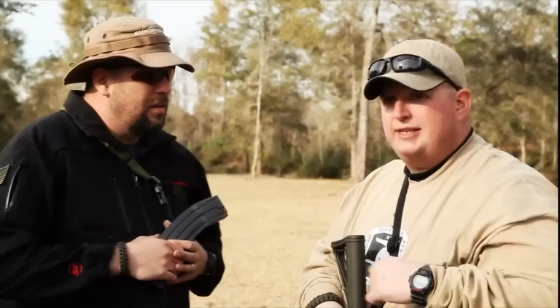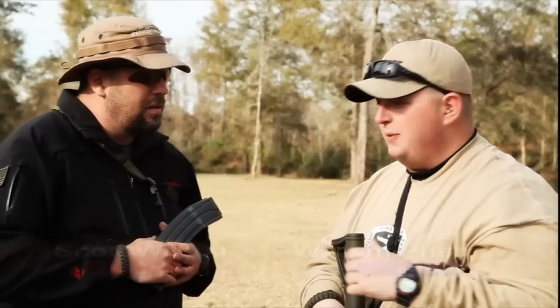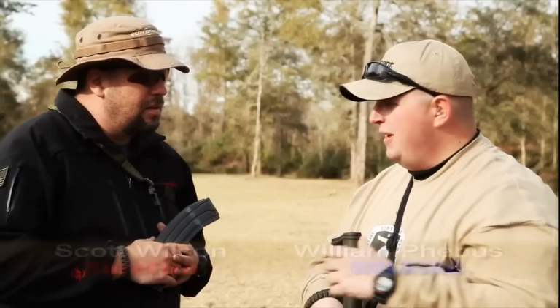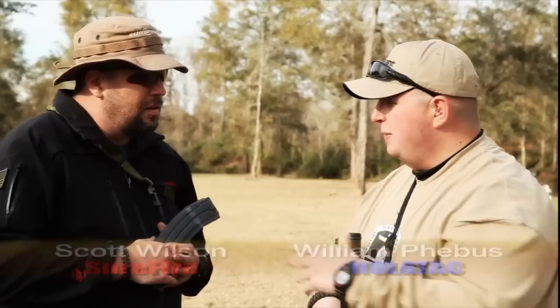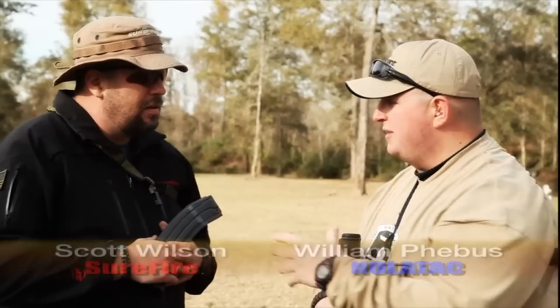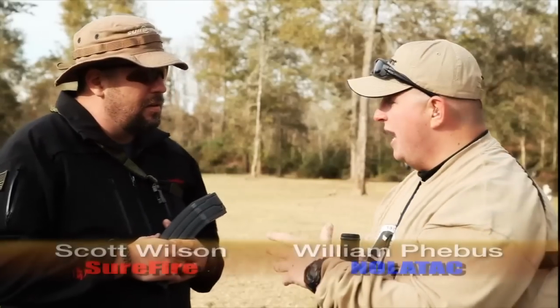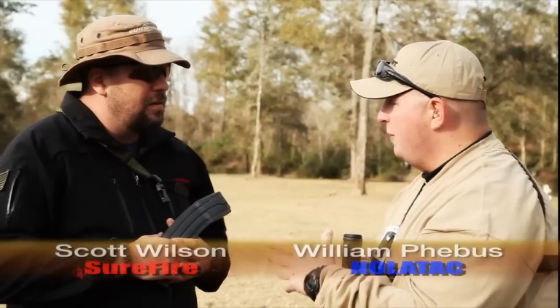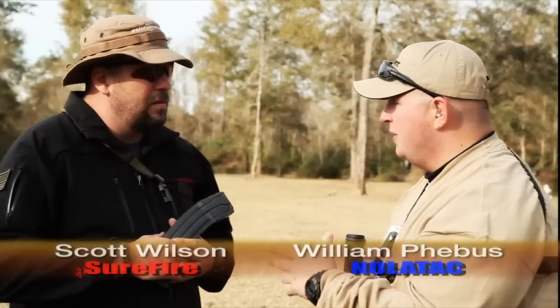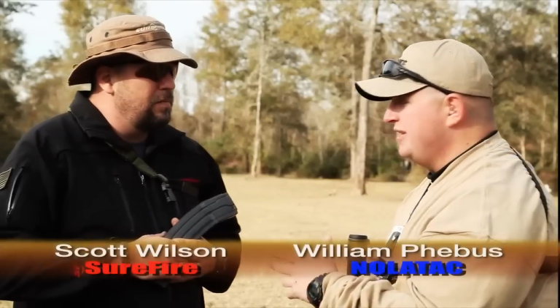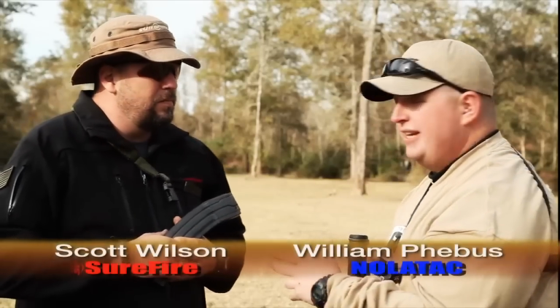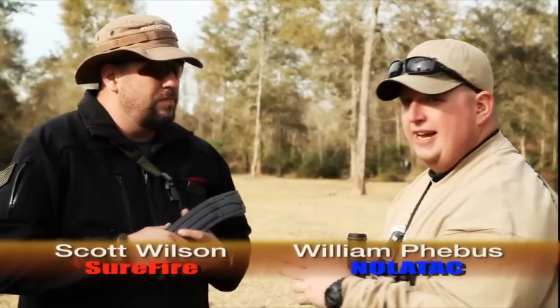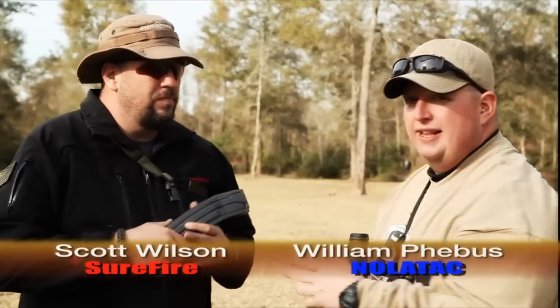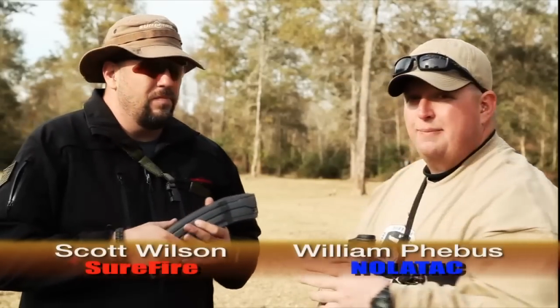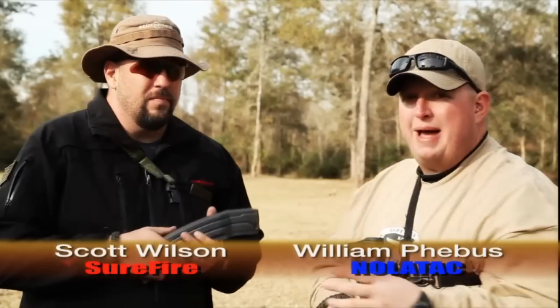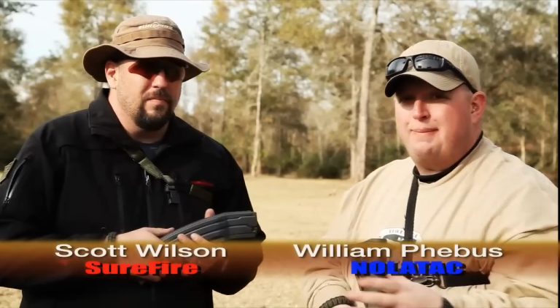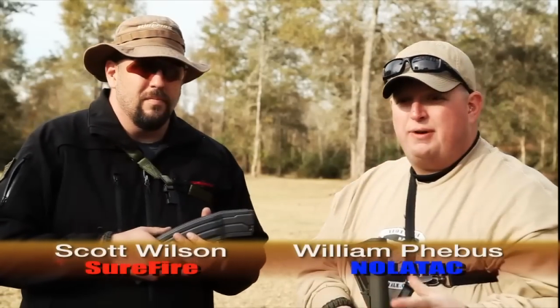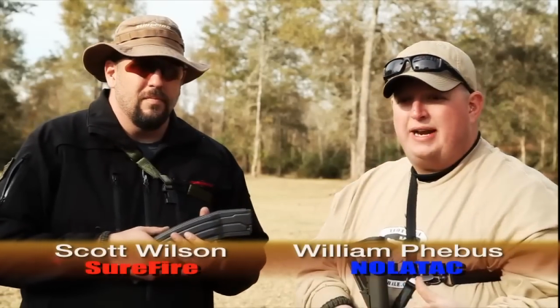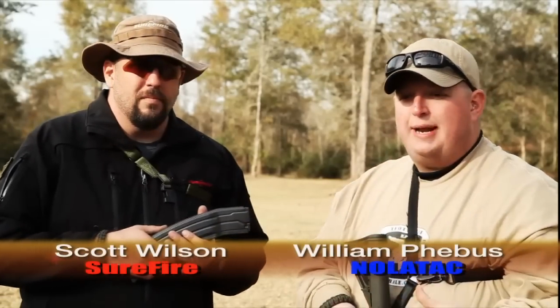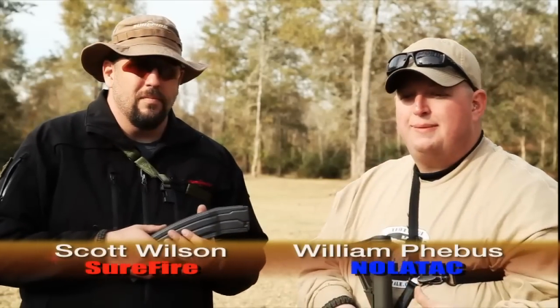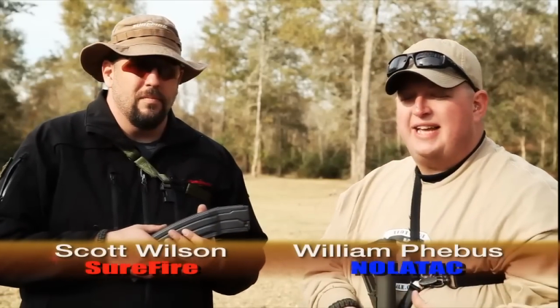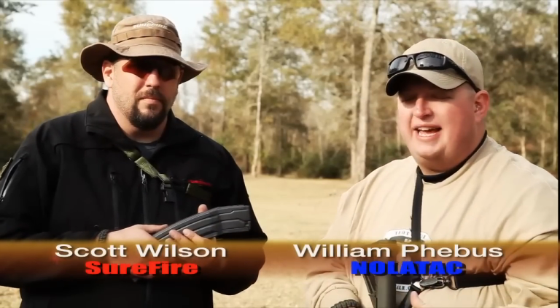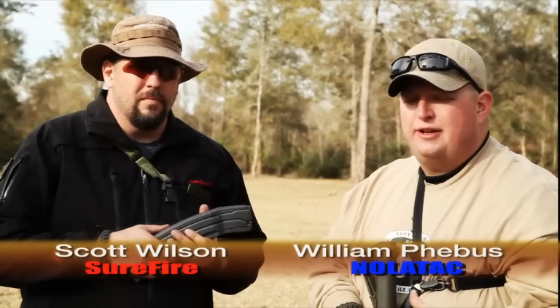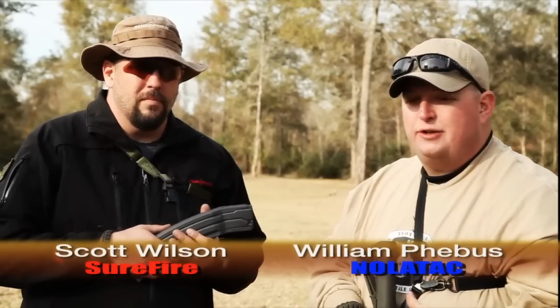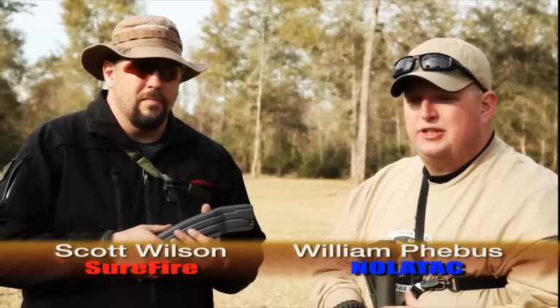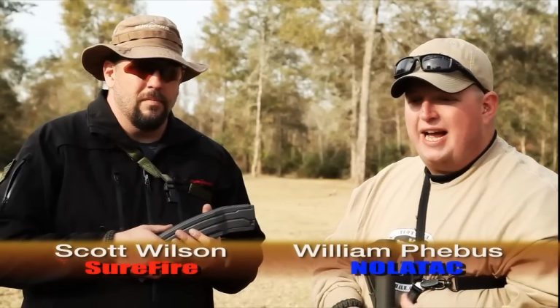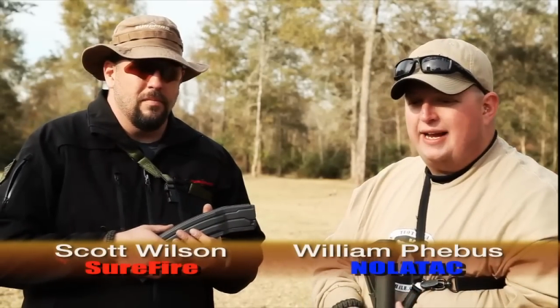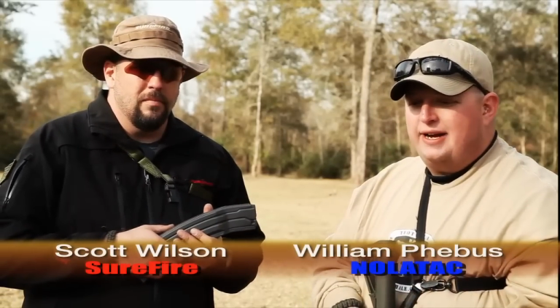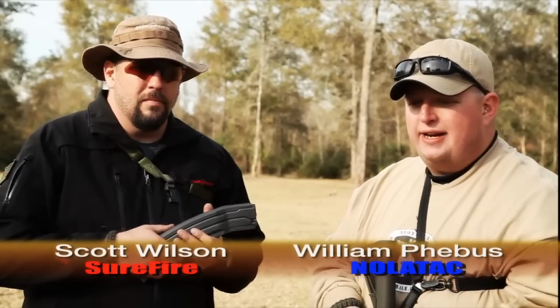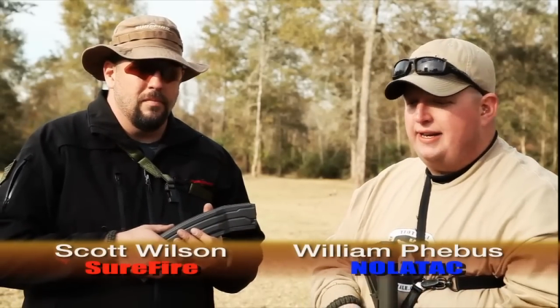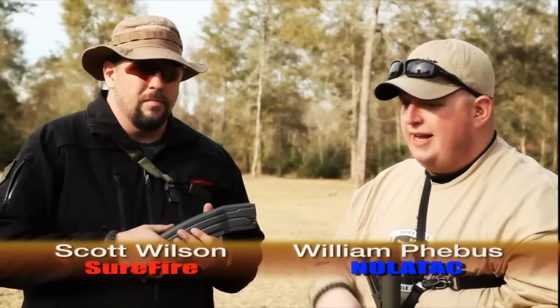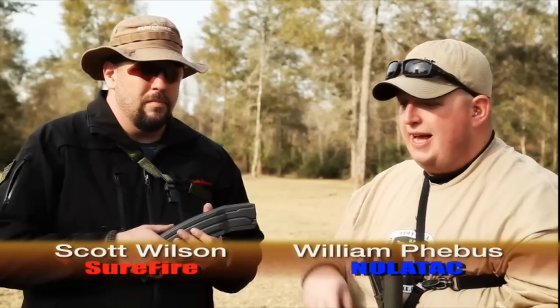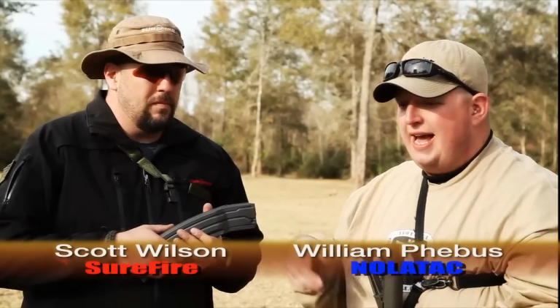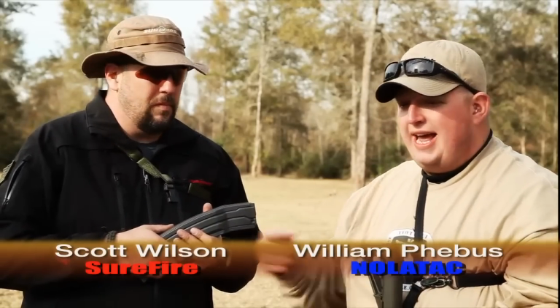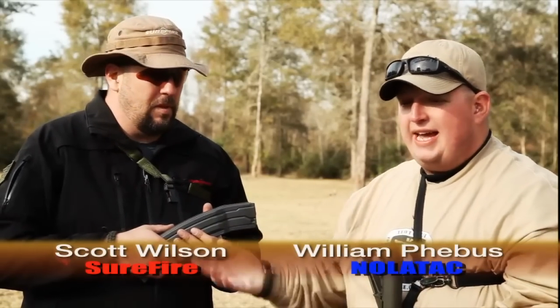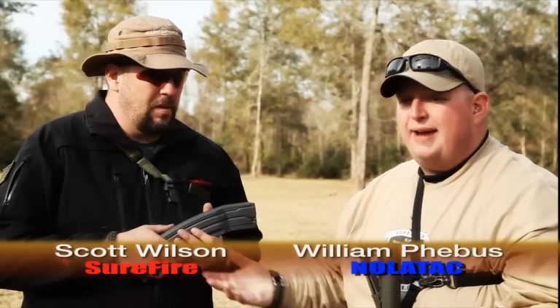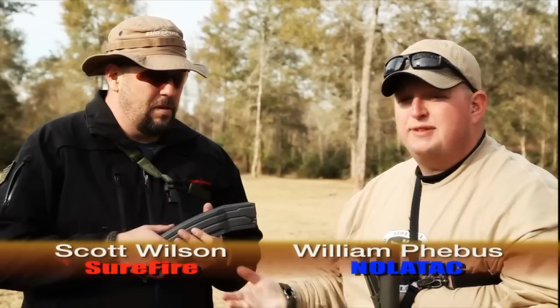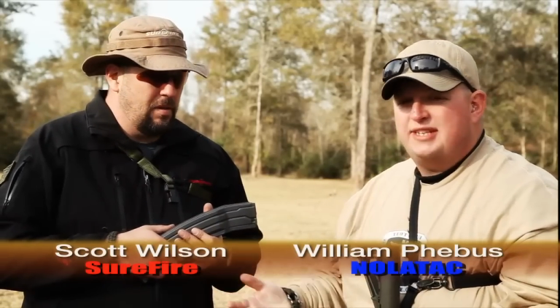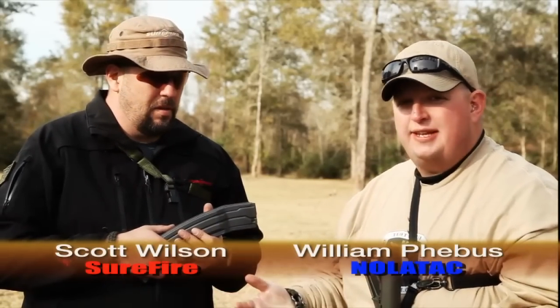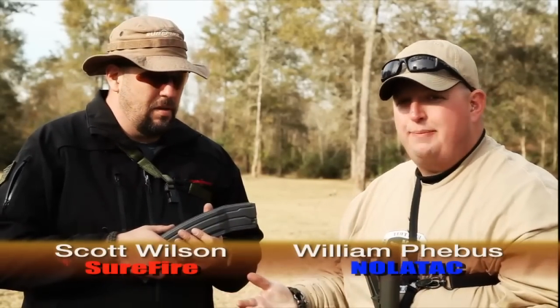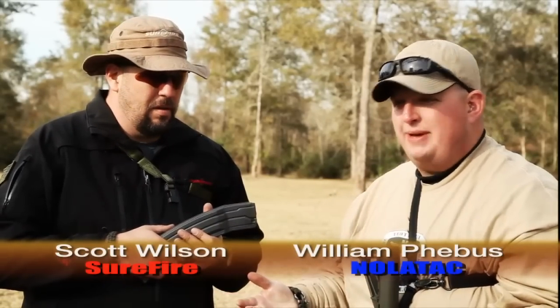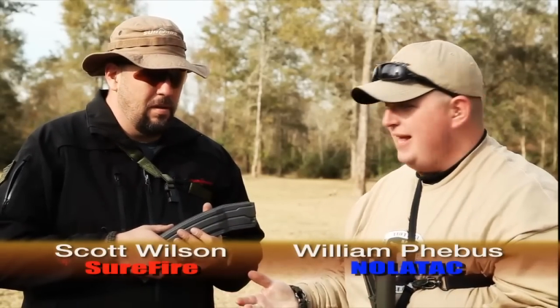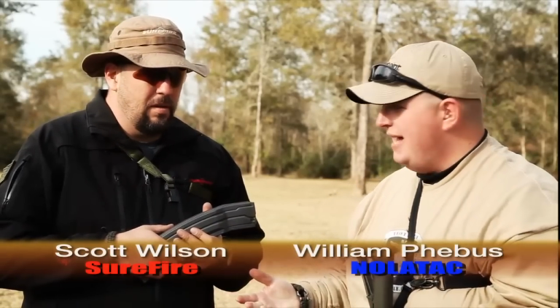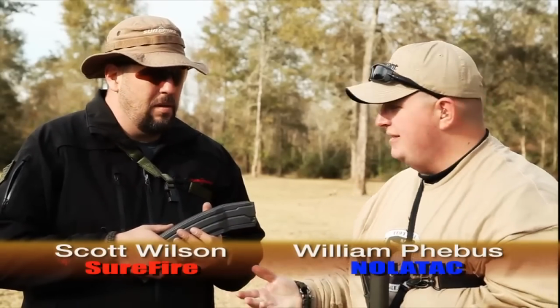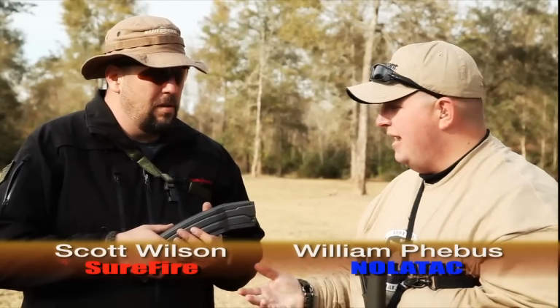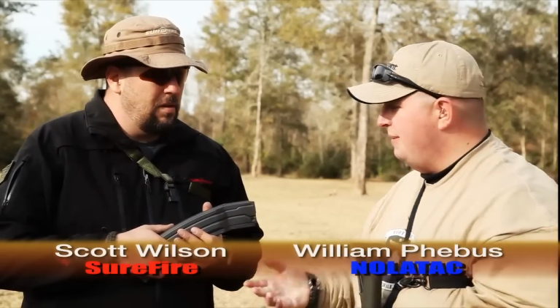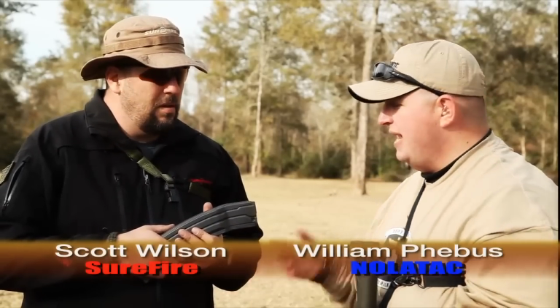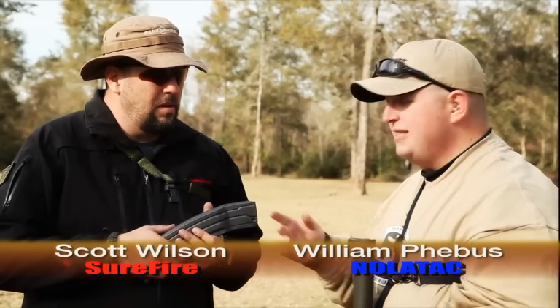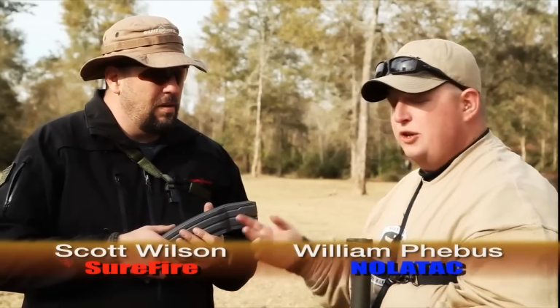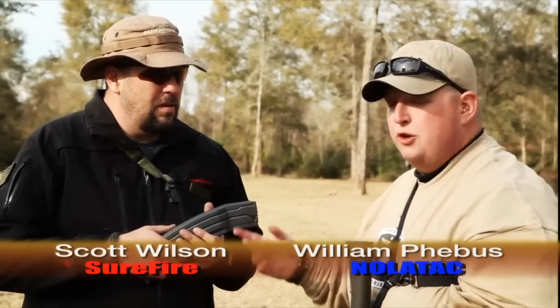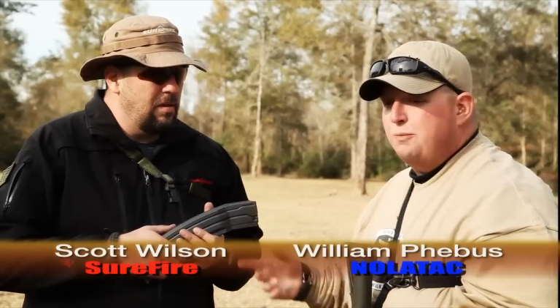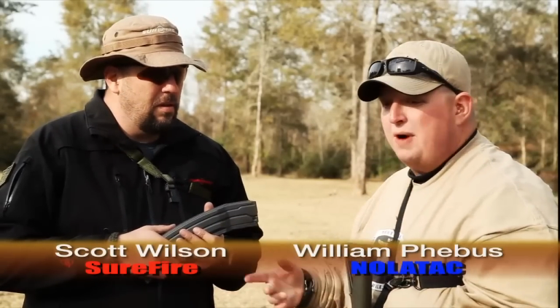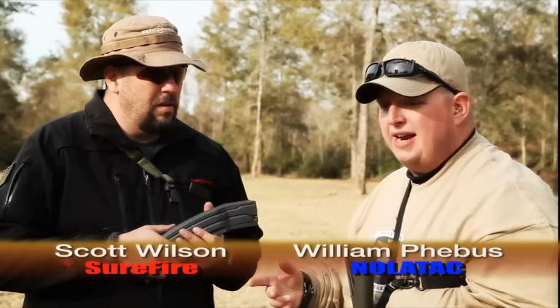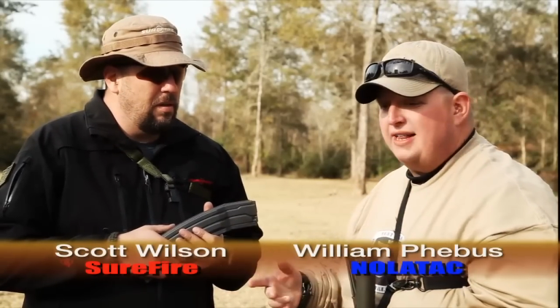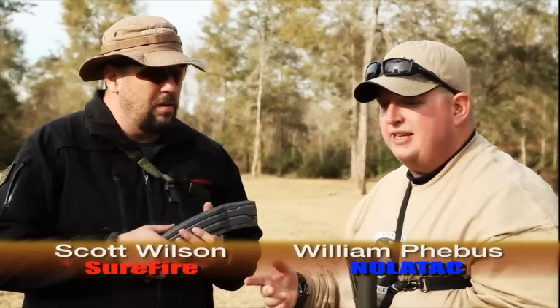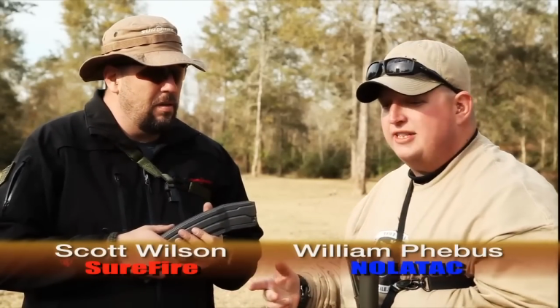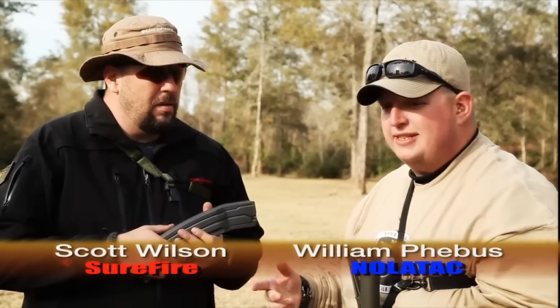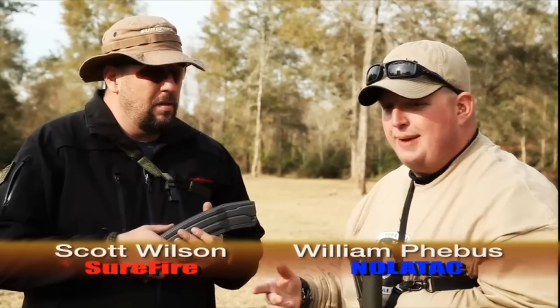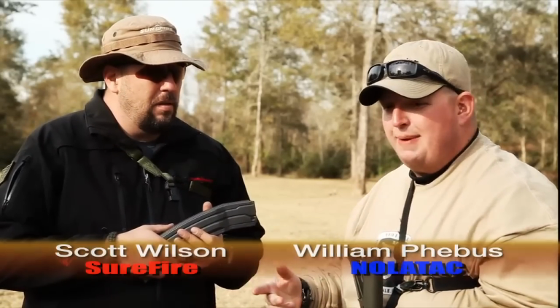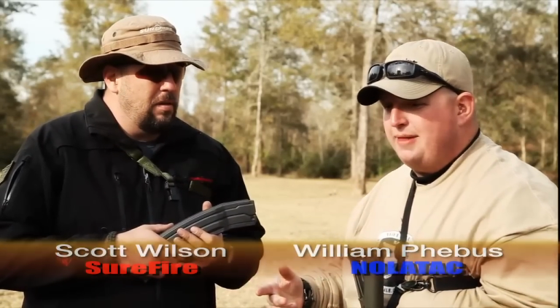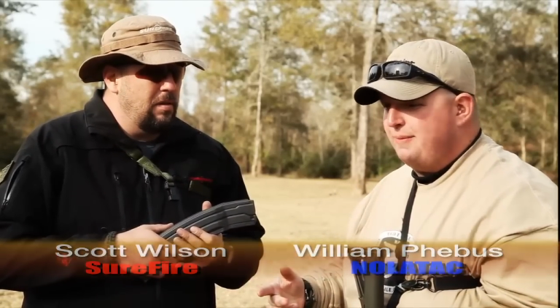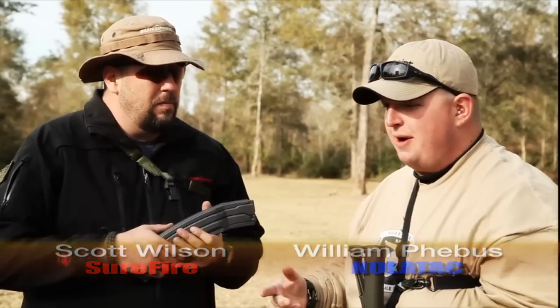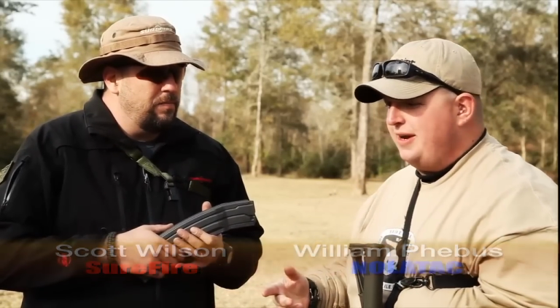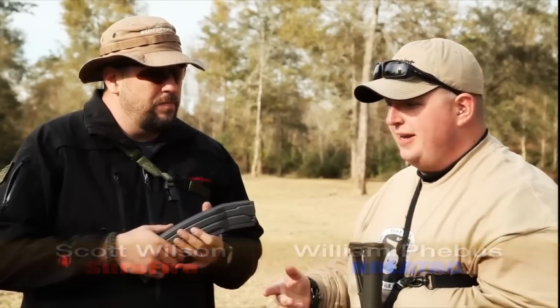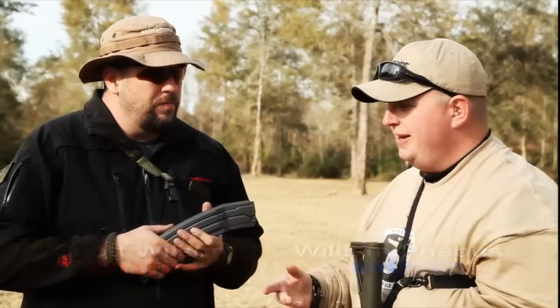We're here with Scott Wilson again at the Magpul Dynamics Handgun 2 Shotgun. He gave us a tidbit last time, but he has a new product that just came out on the market.